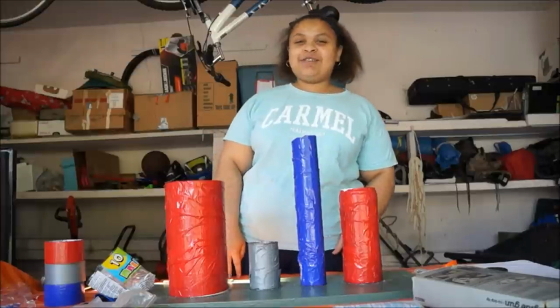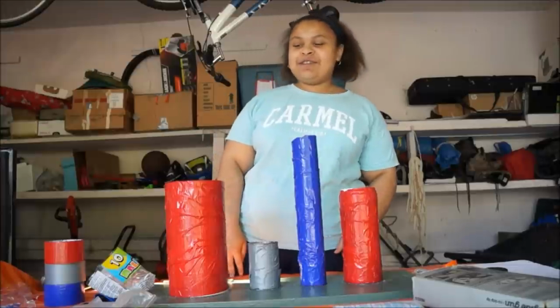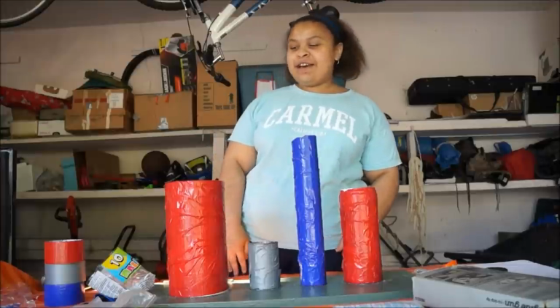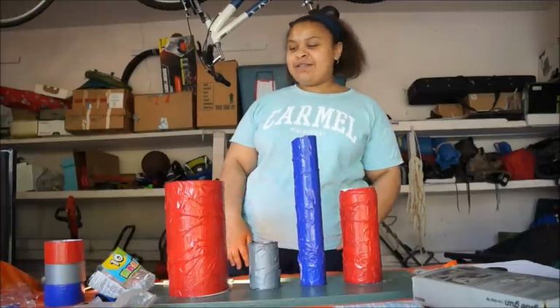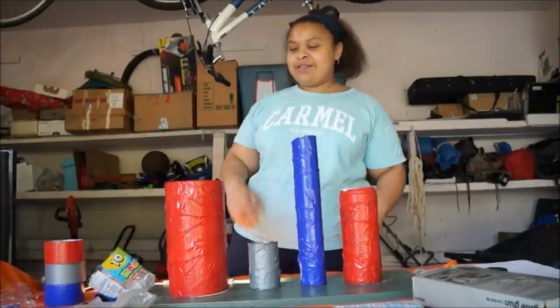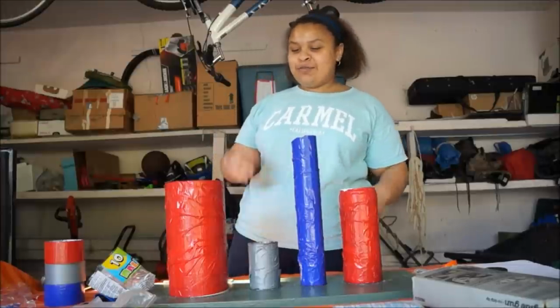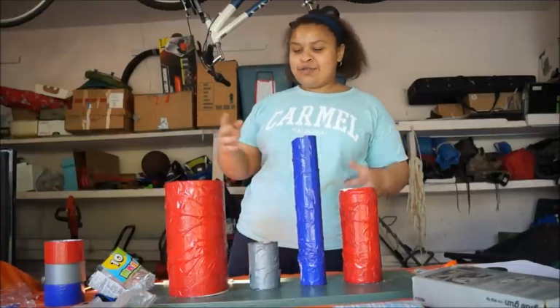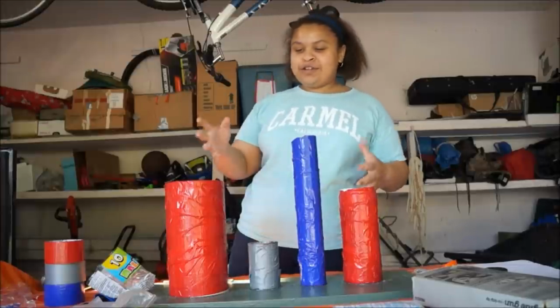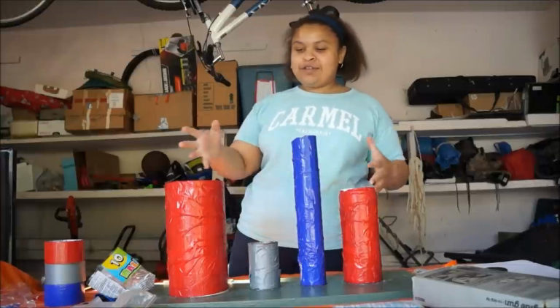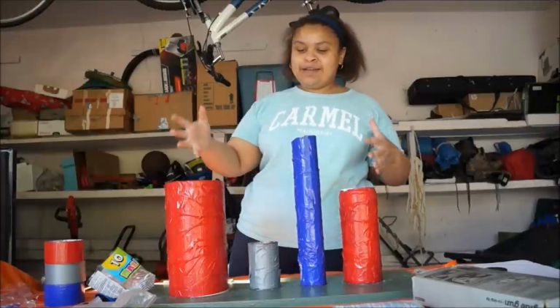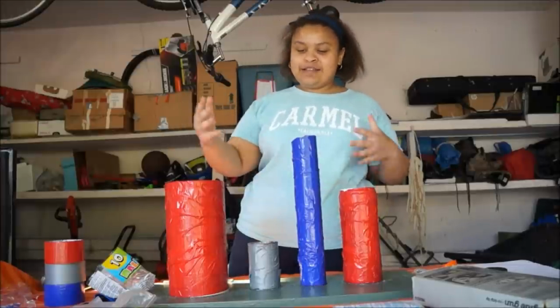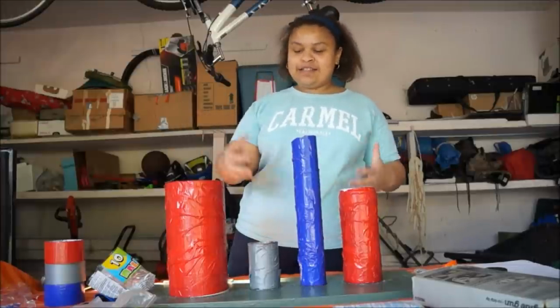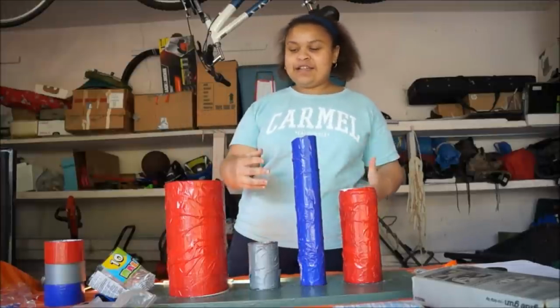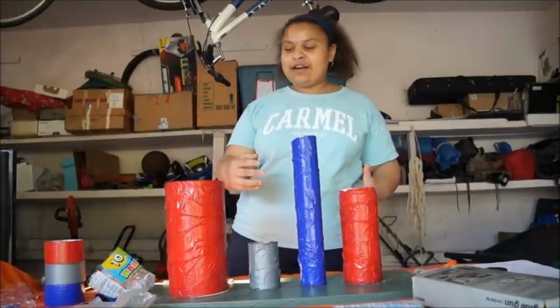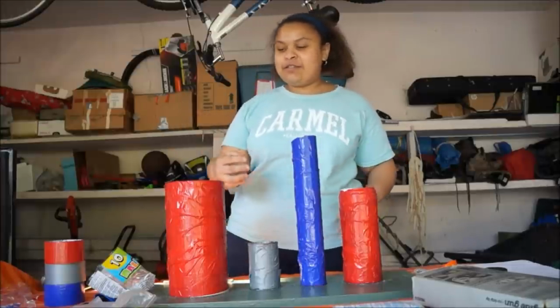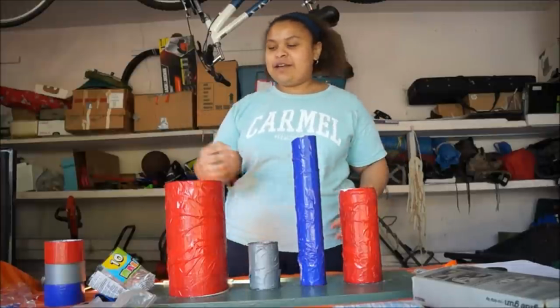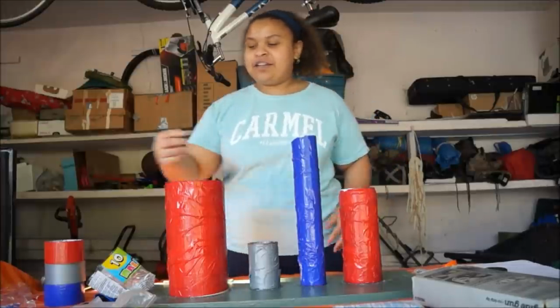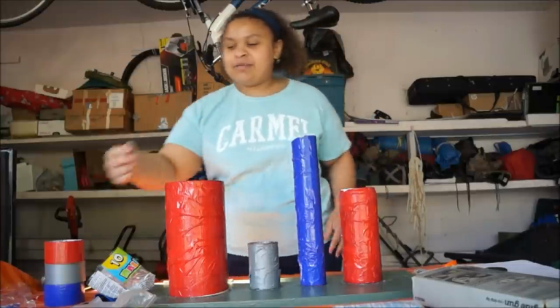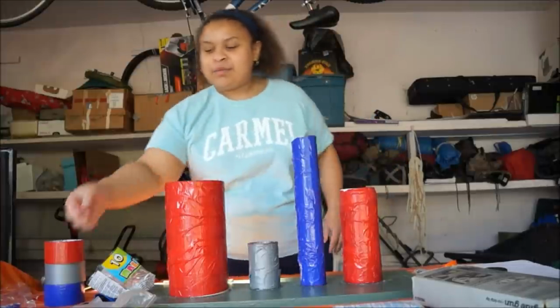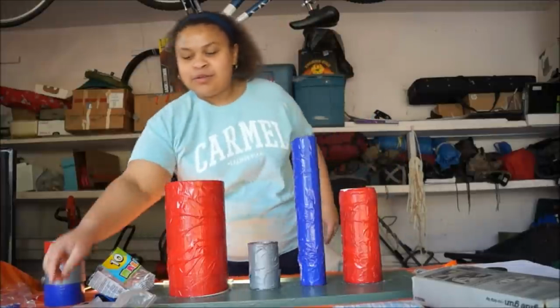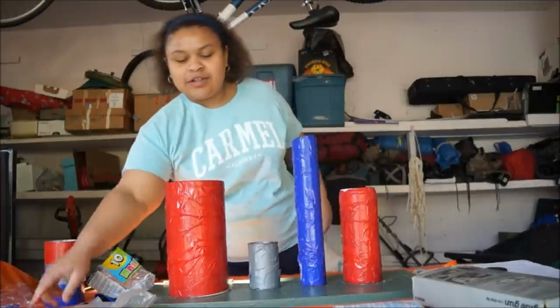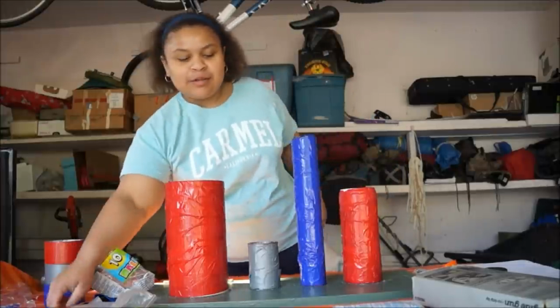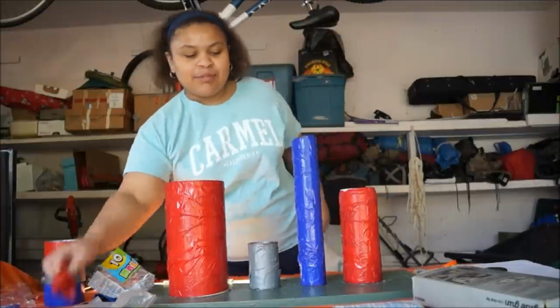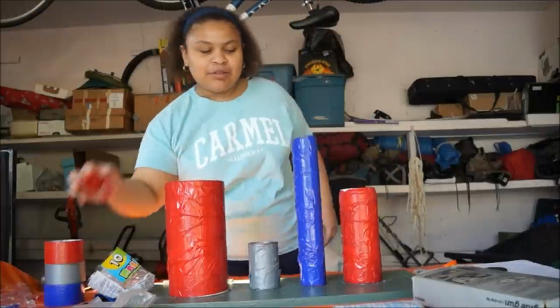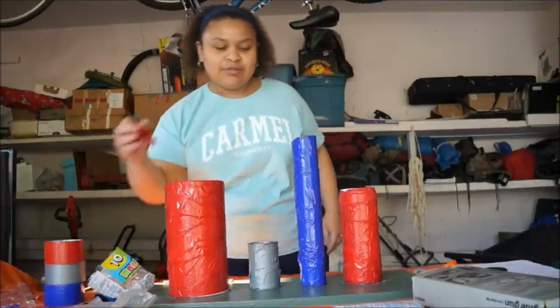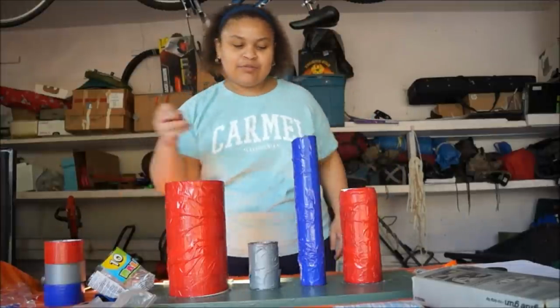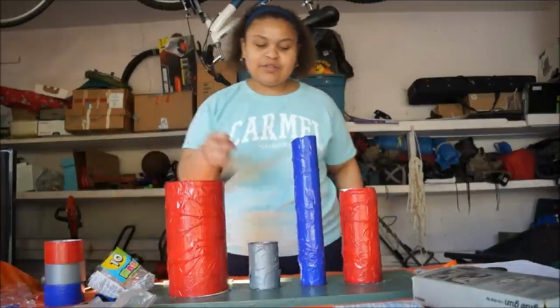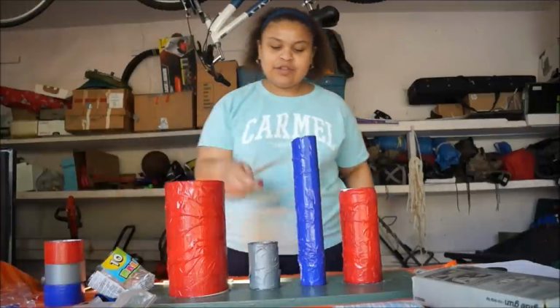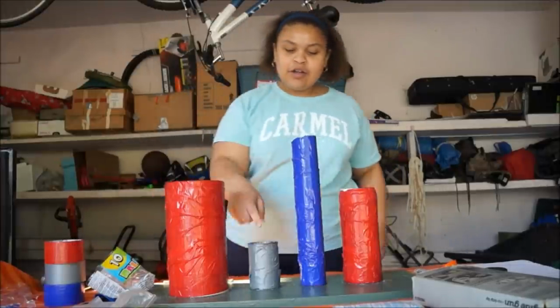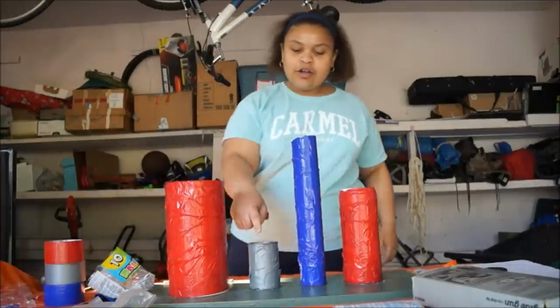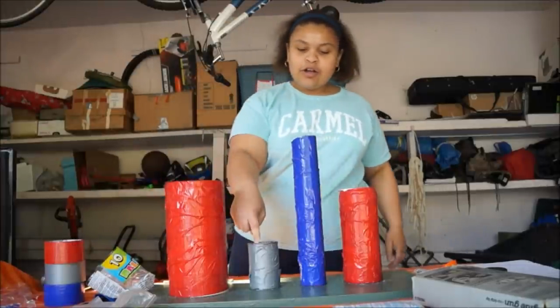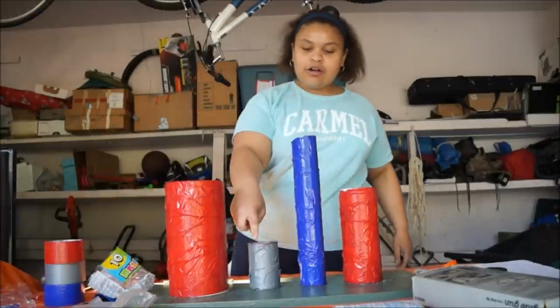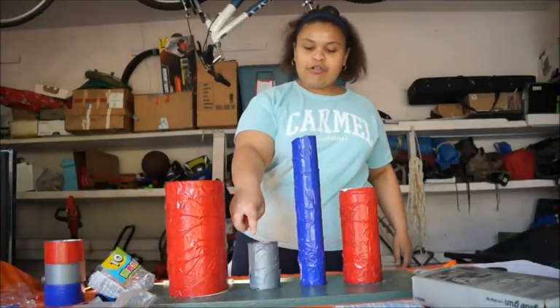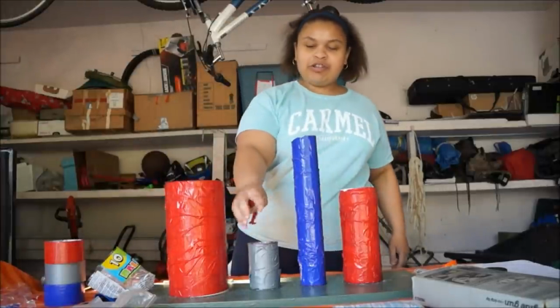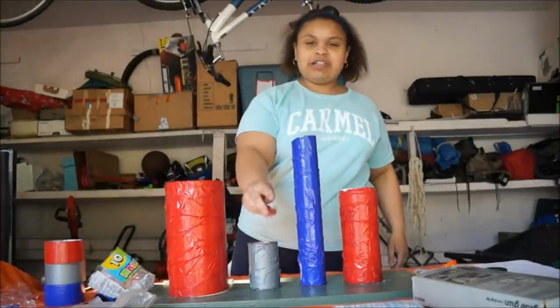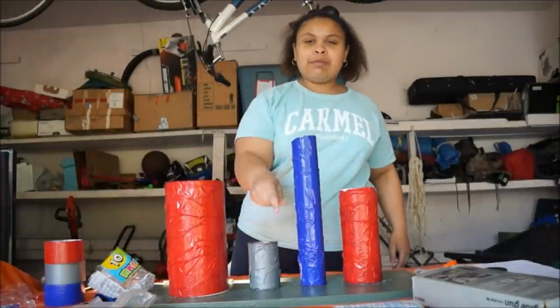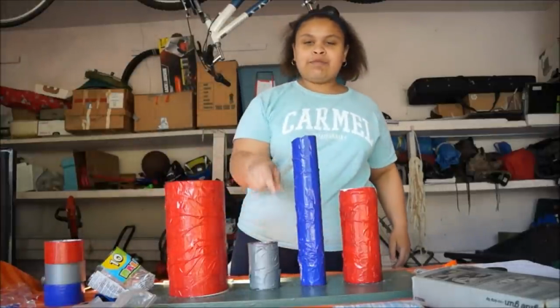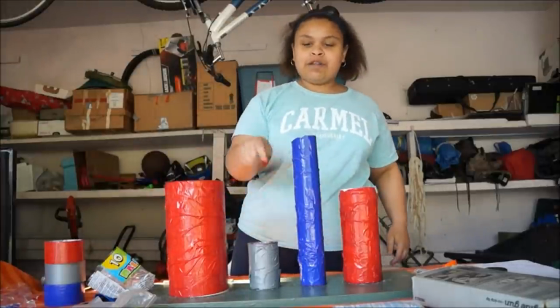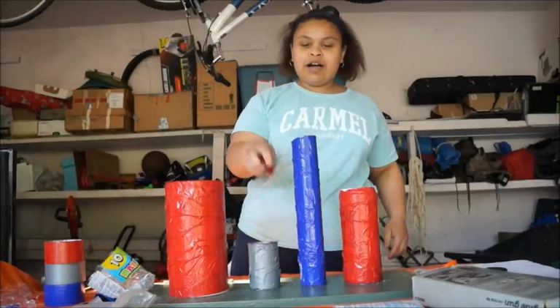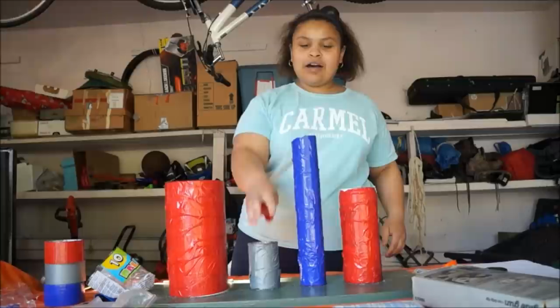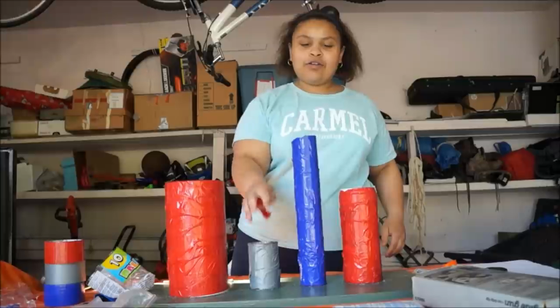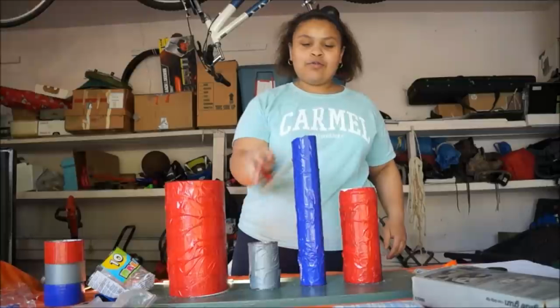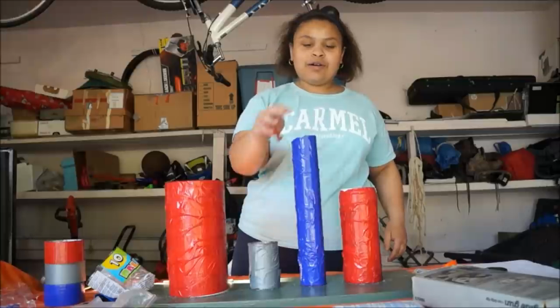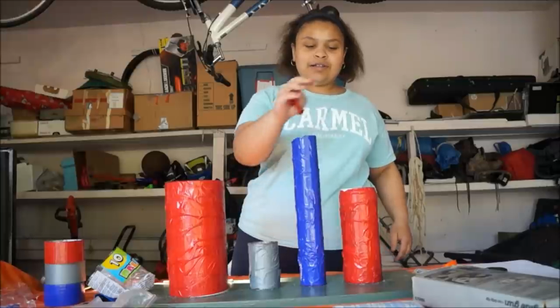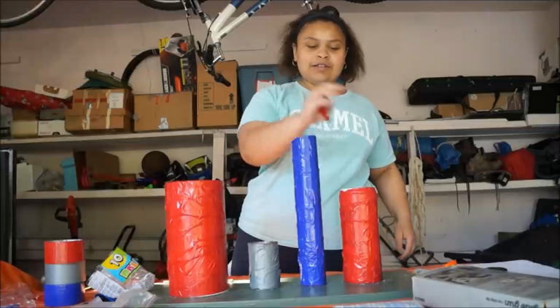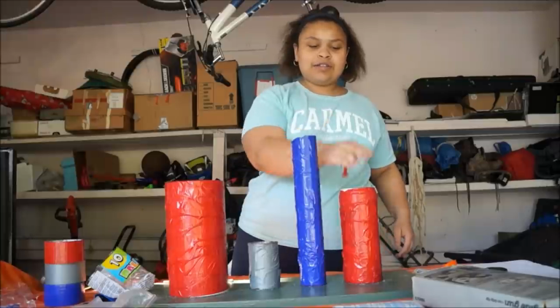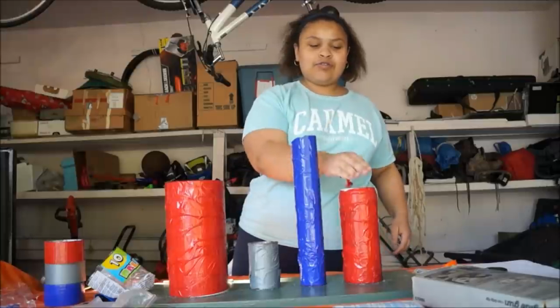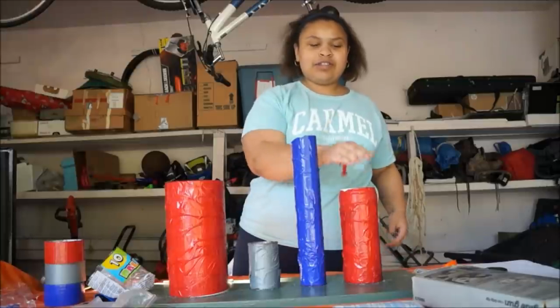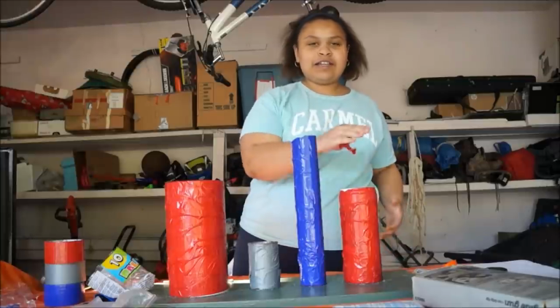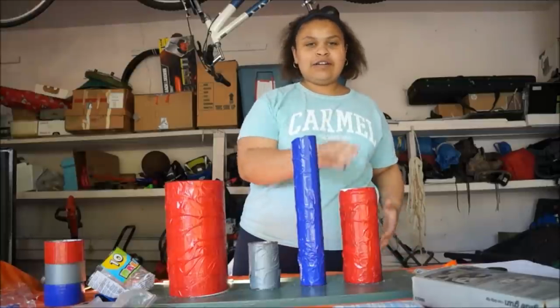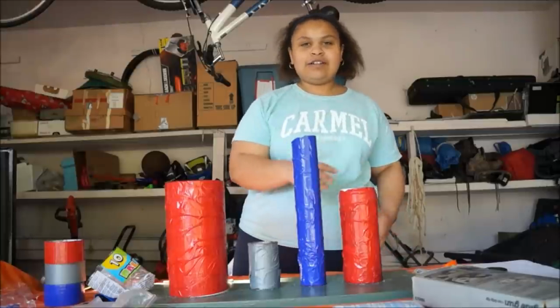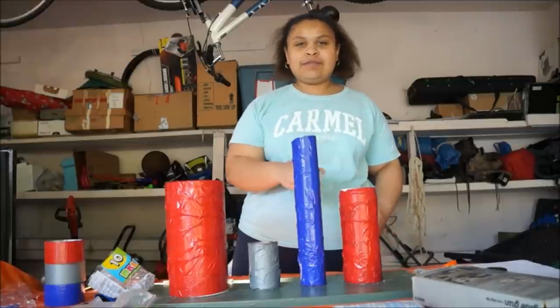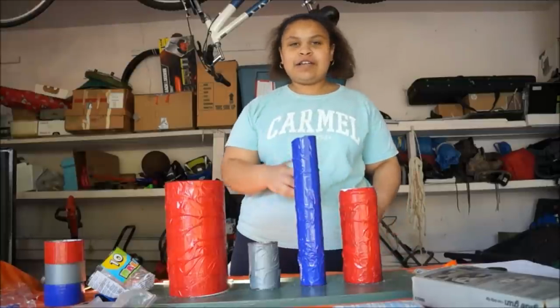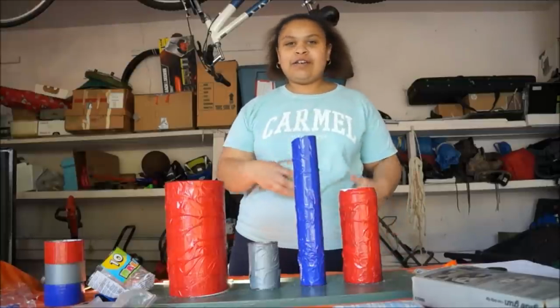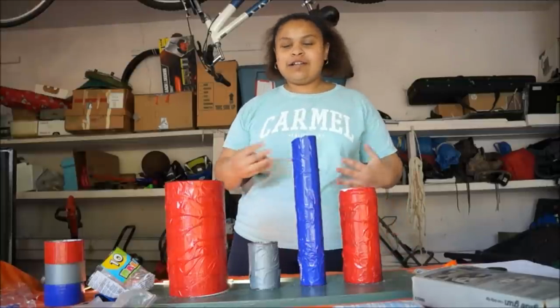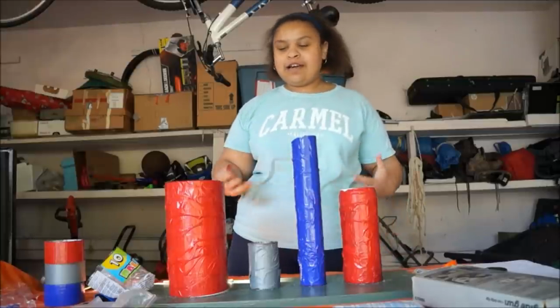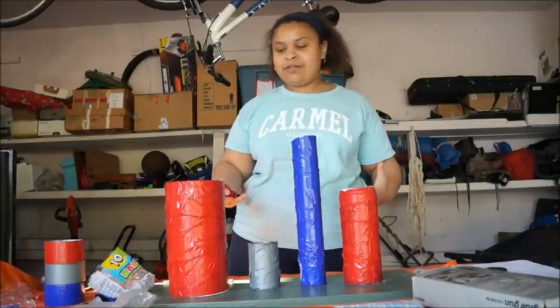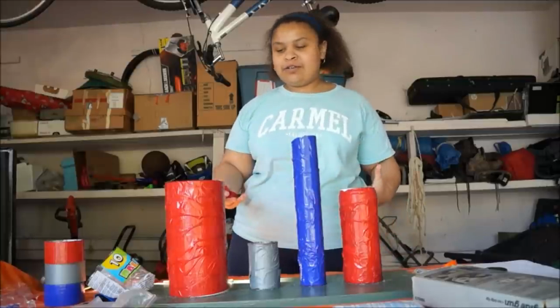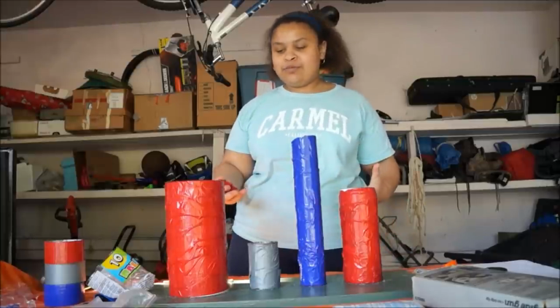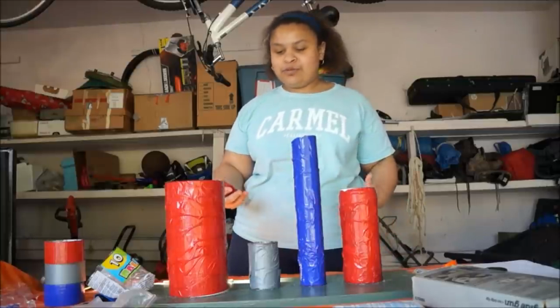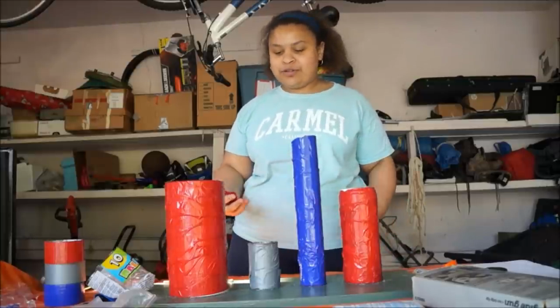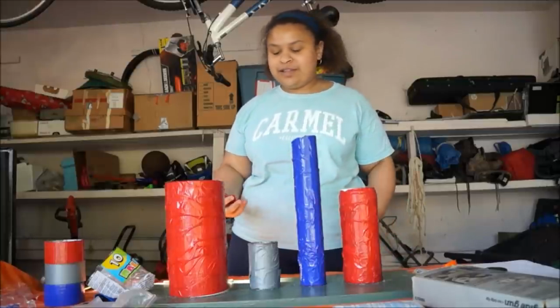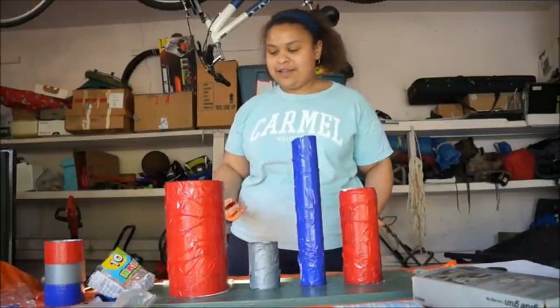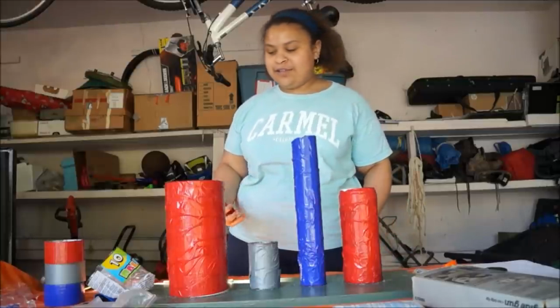So now in order to make the sound, I'm going to be putting balloons on the top of the hollow ones so the sound comes out louder and more clear.